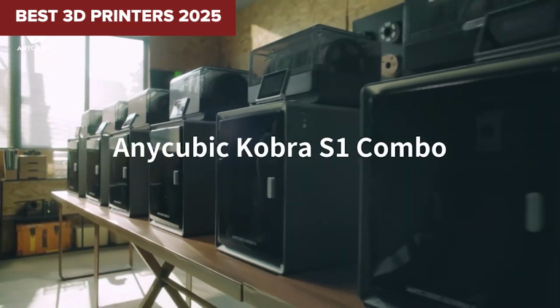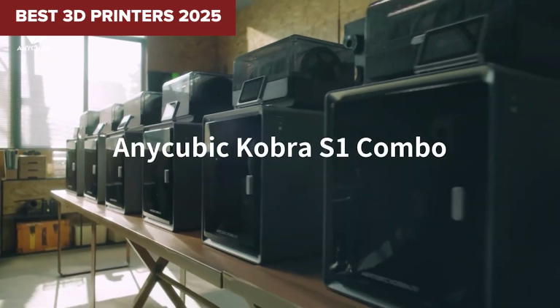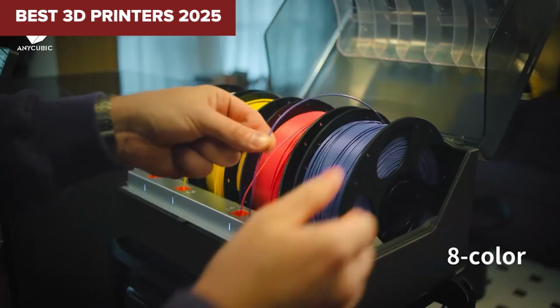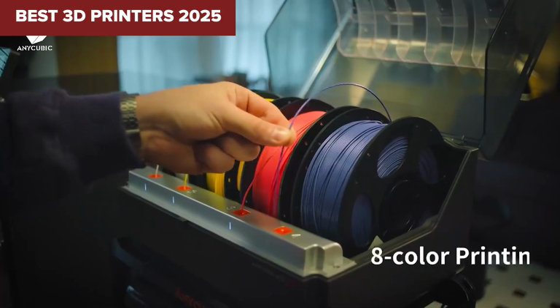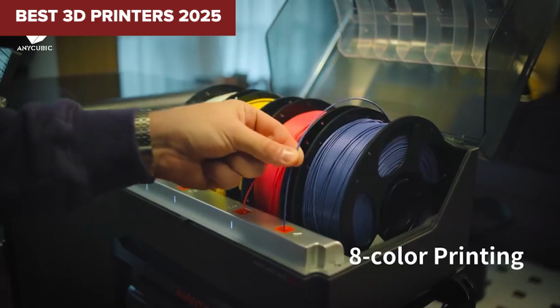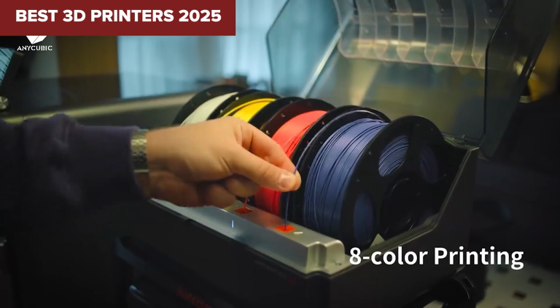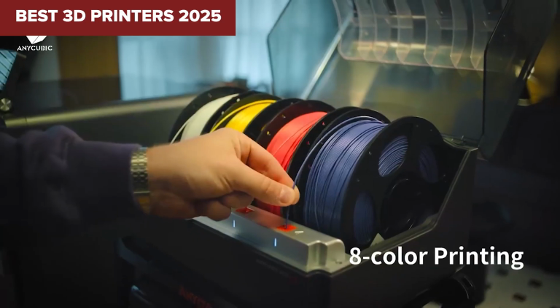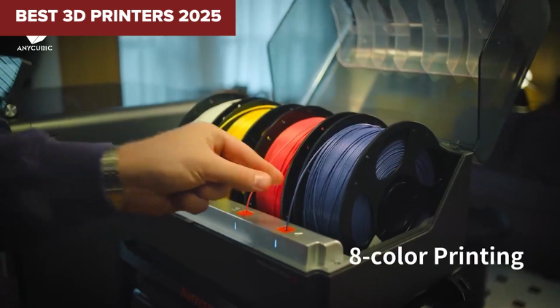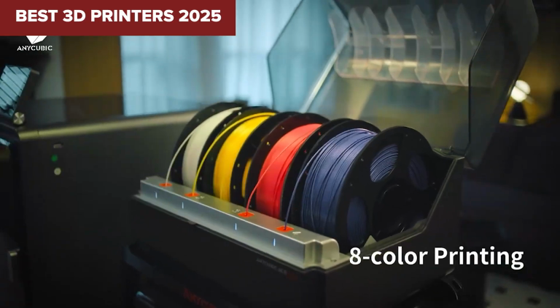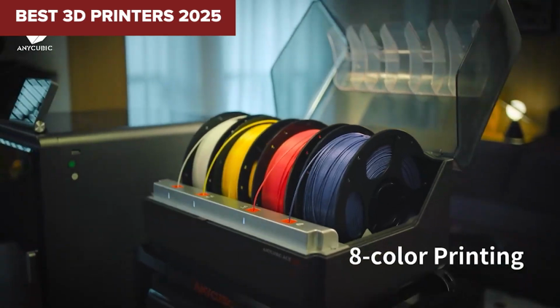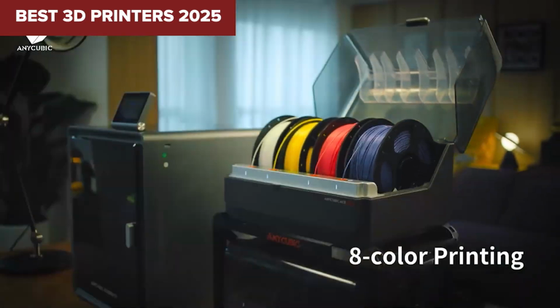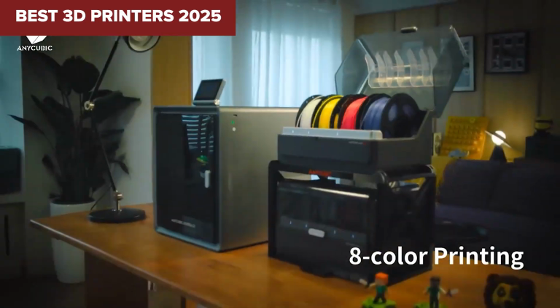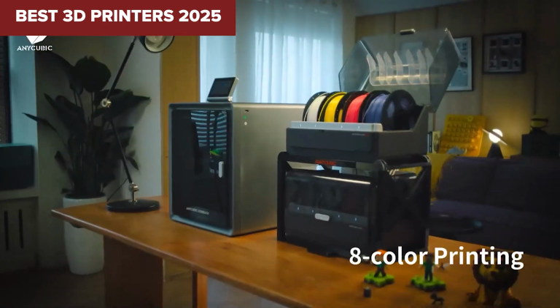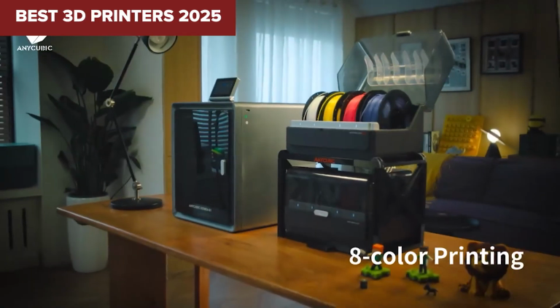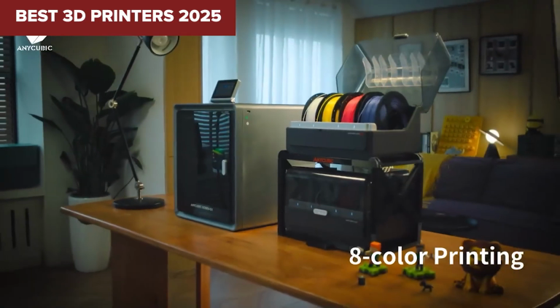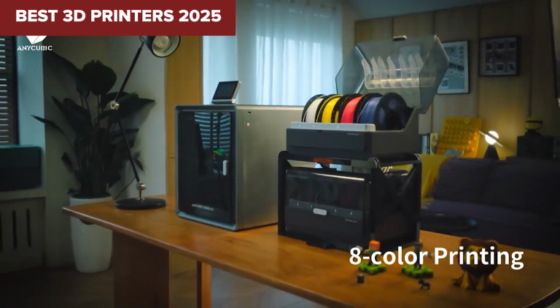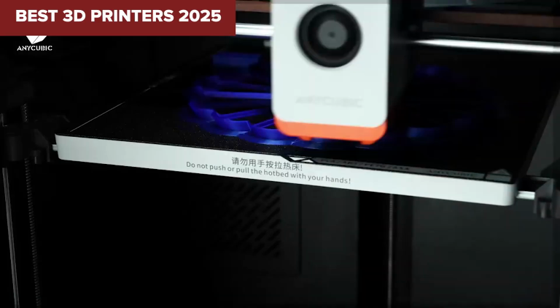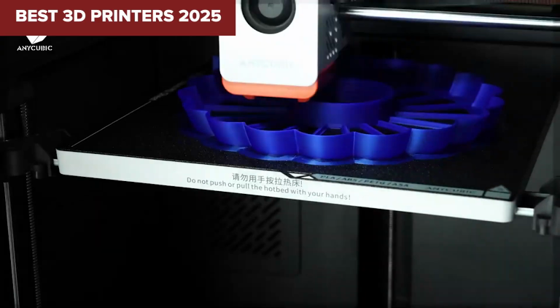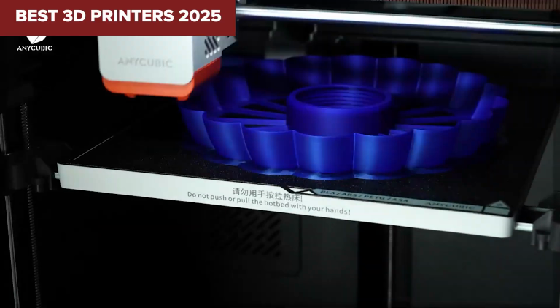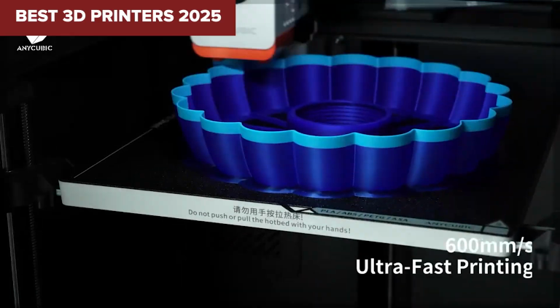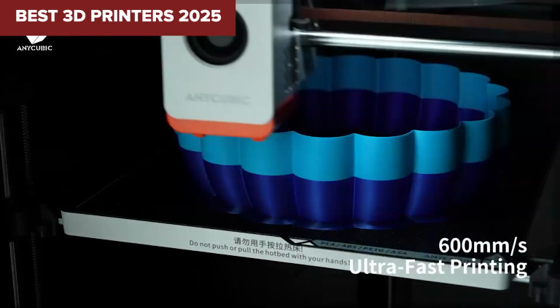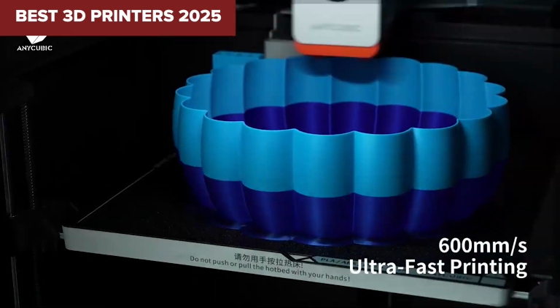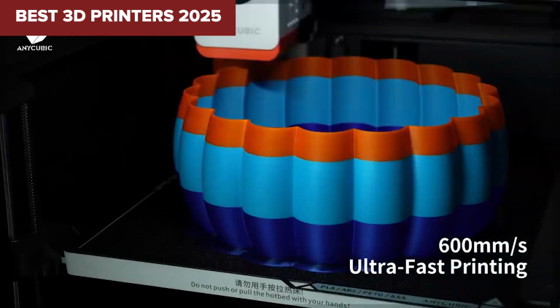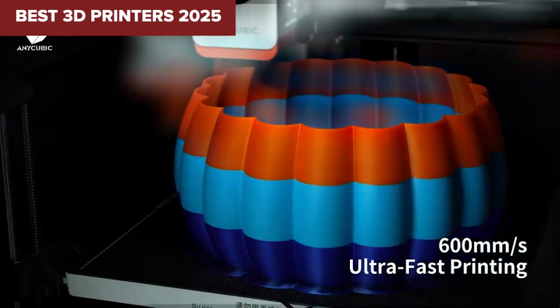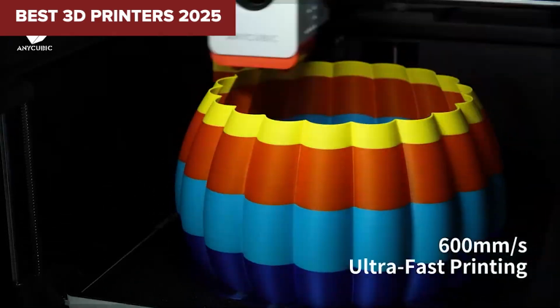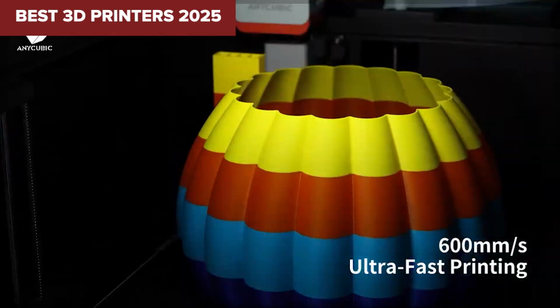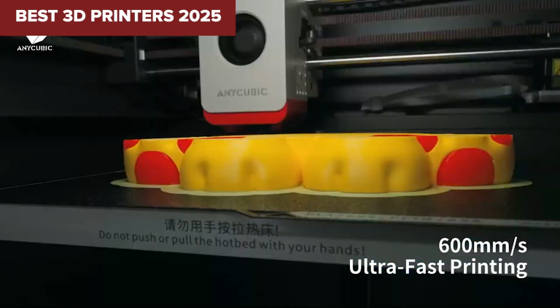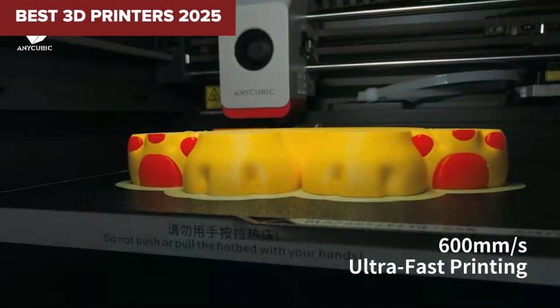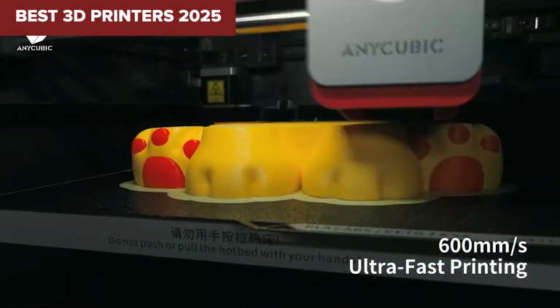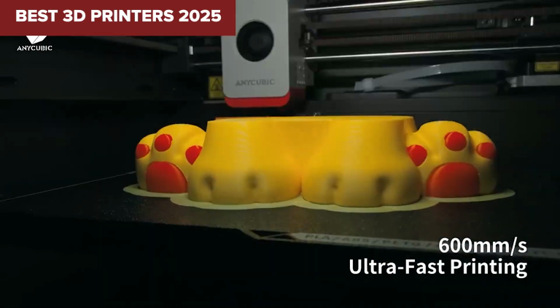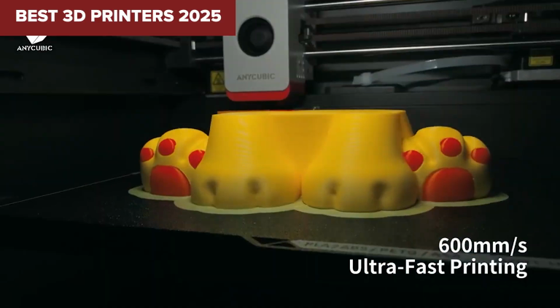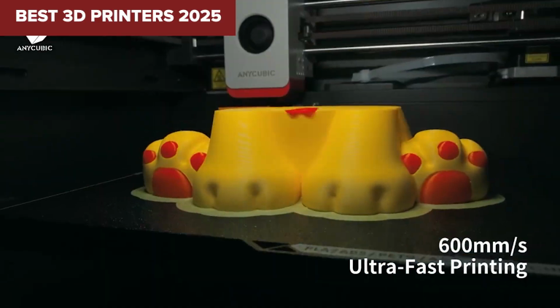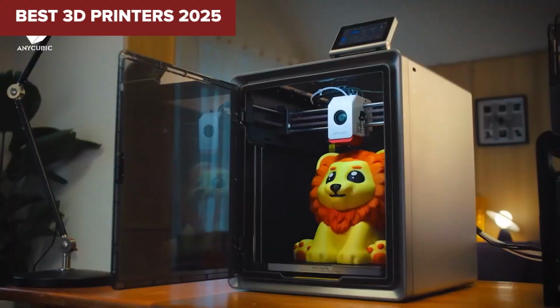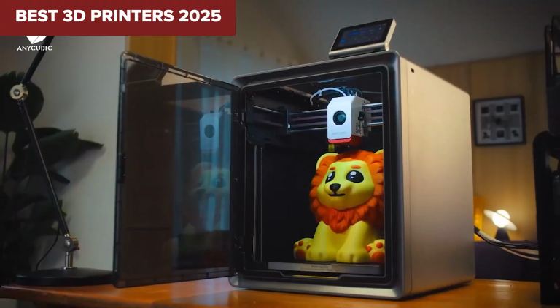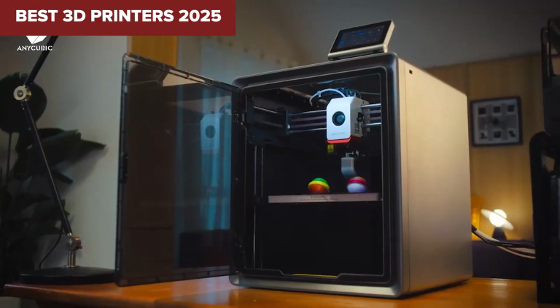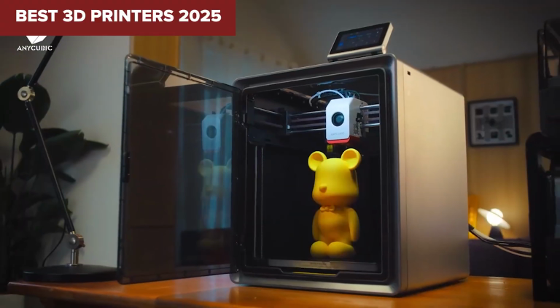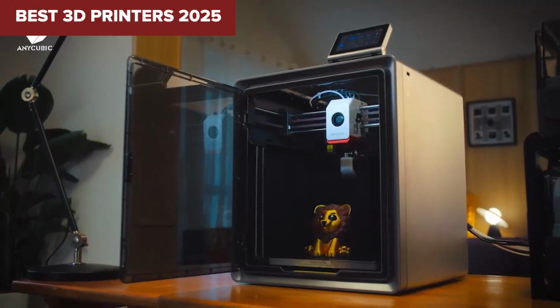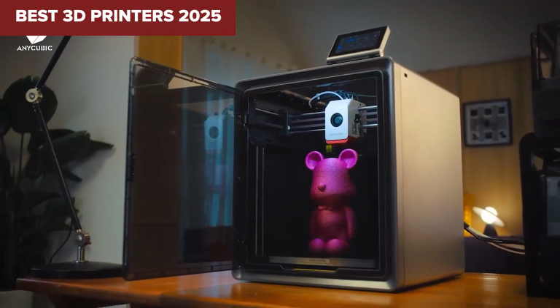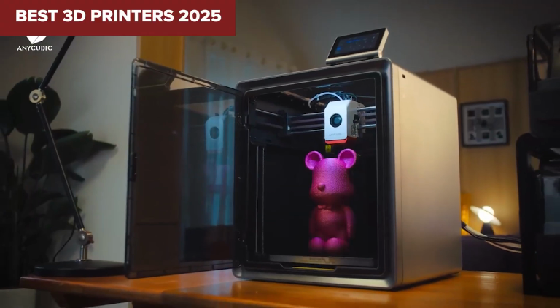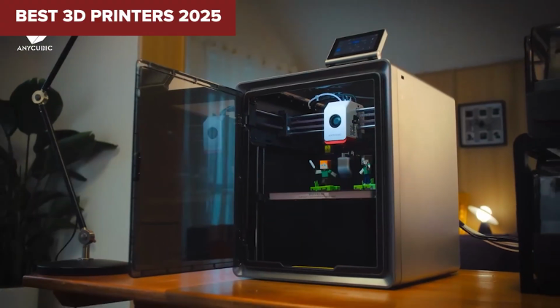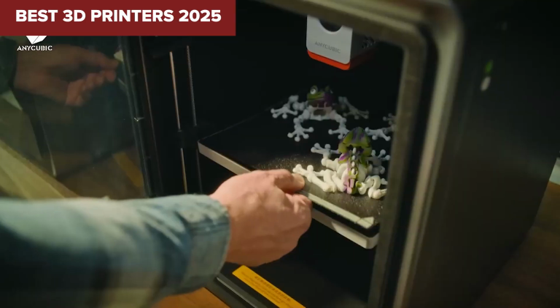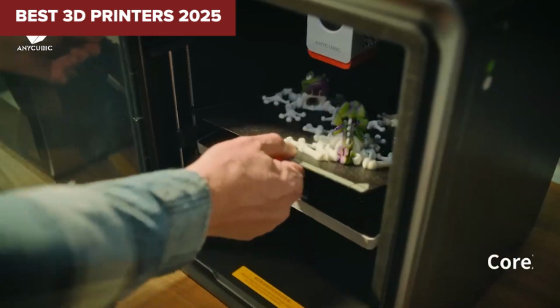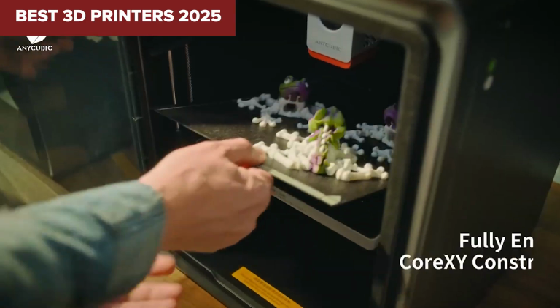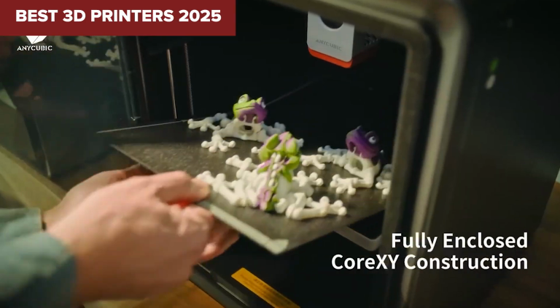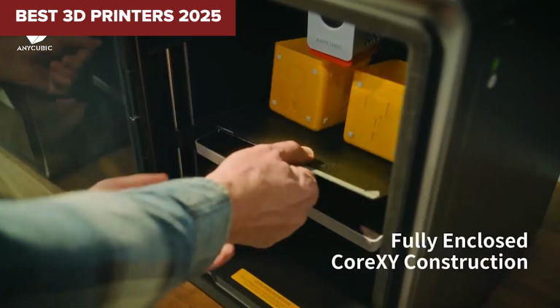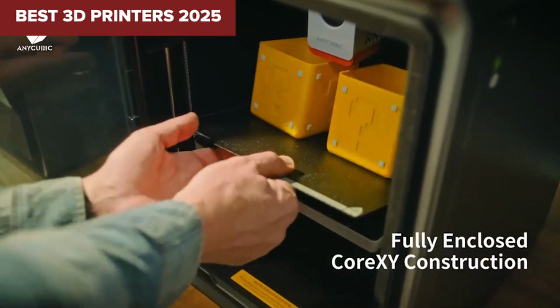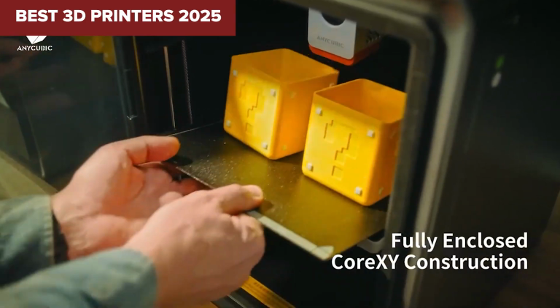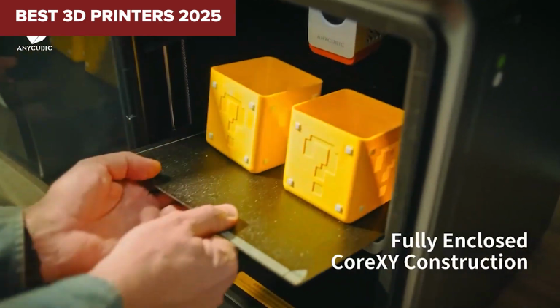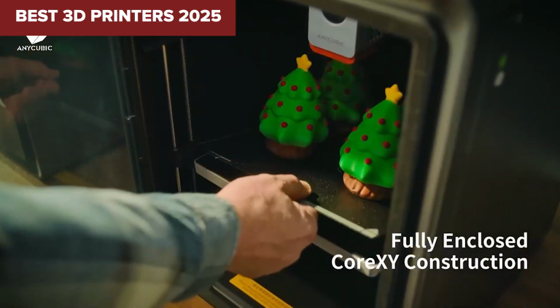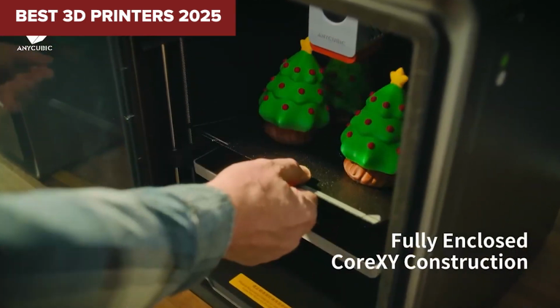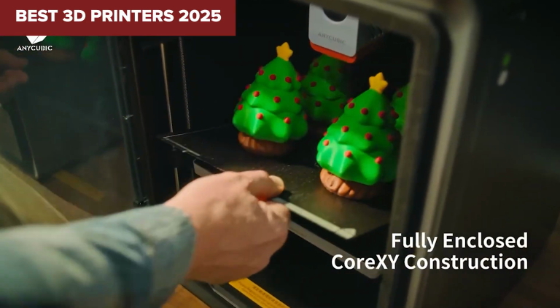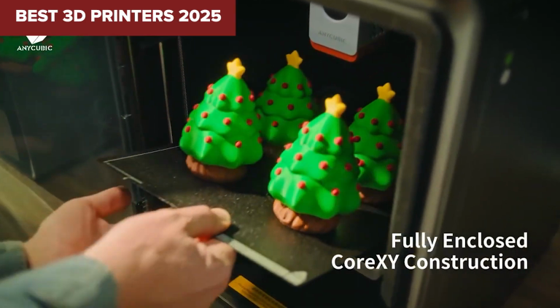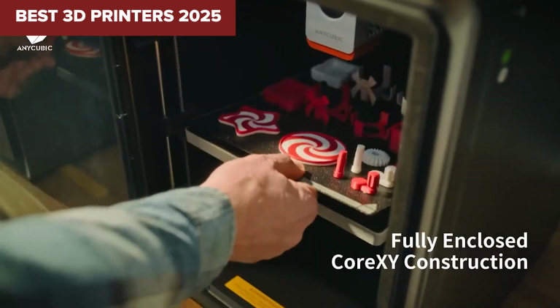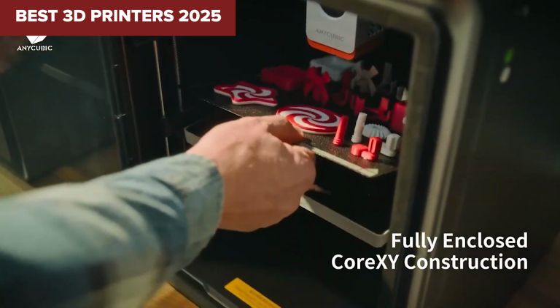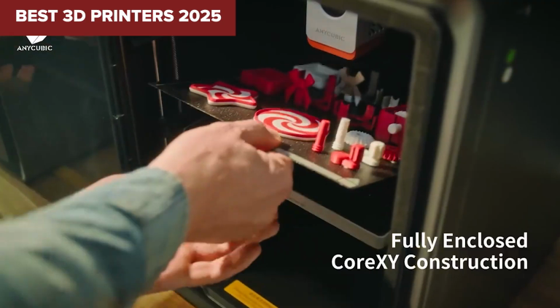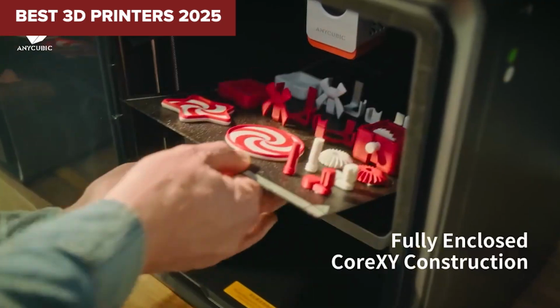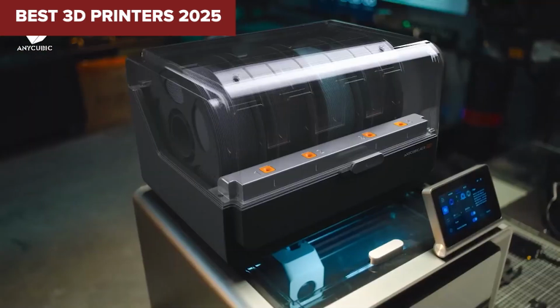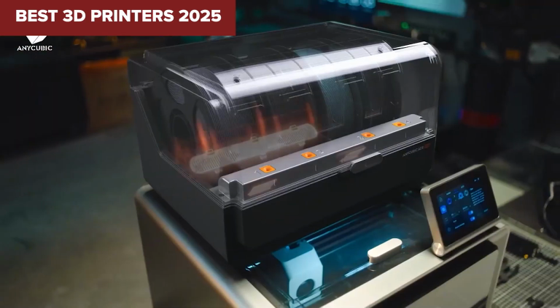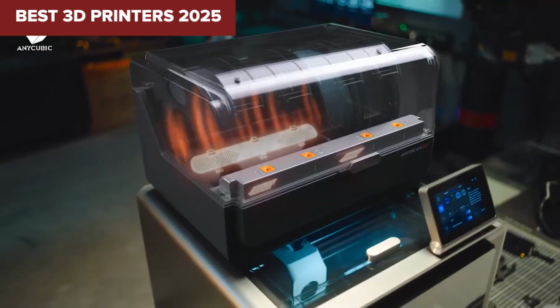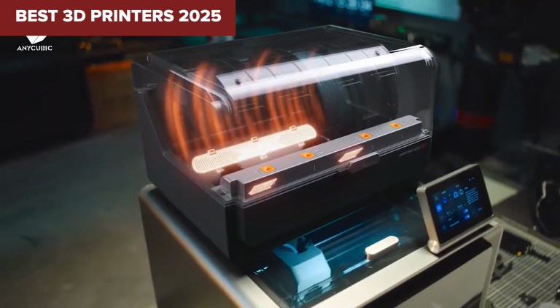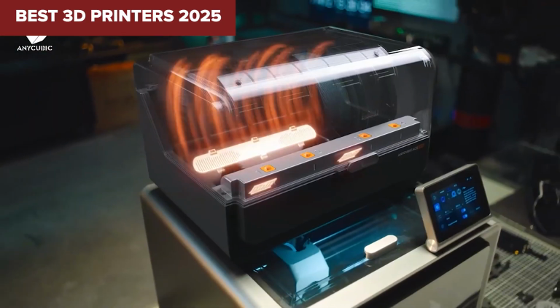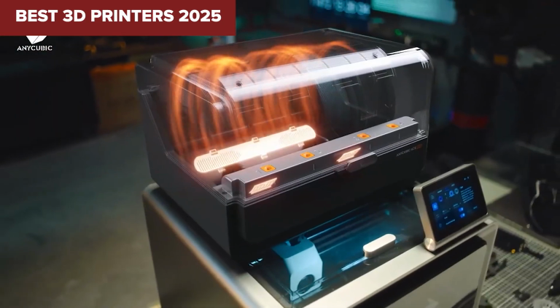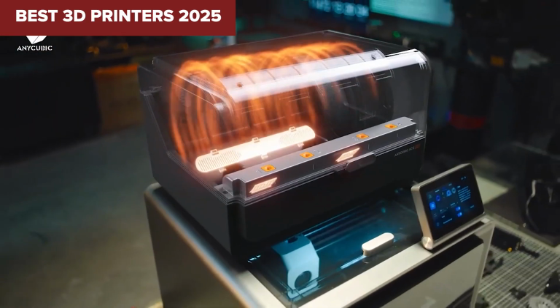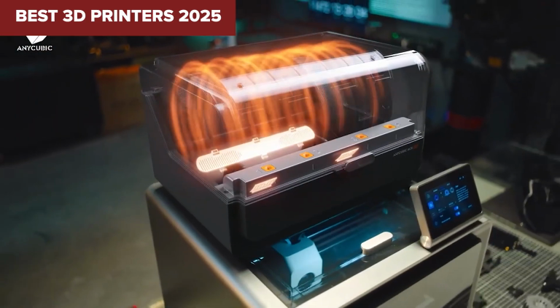Looking for the best 3D printer but not sure which one actually delivers? Stick around as we break down the top contenders, from budget-friendly to pro-level beasts.